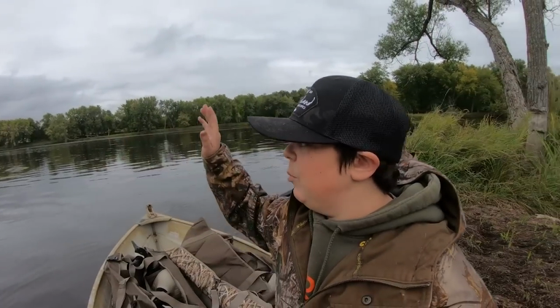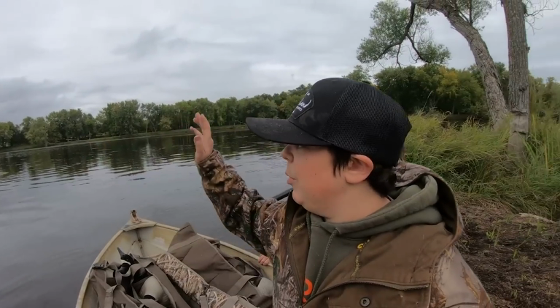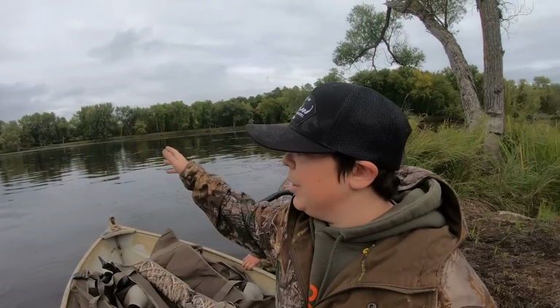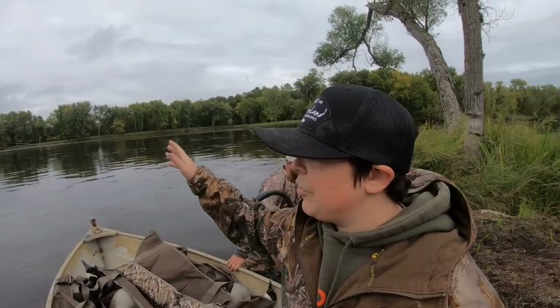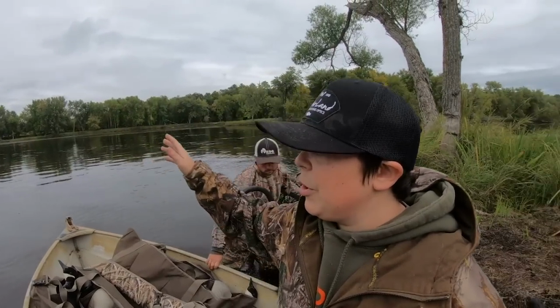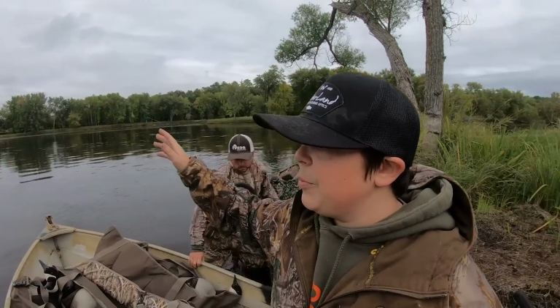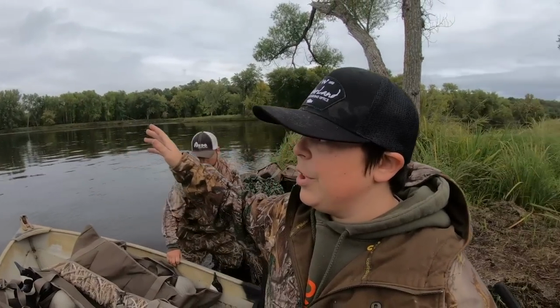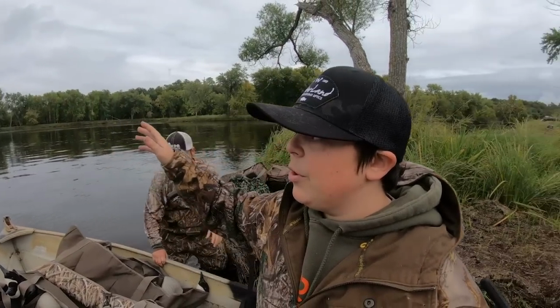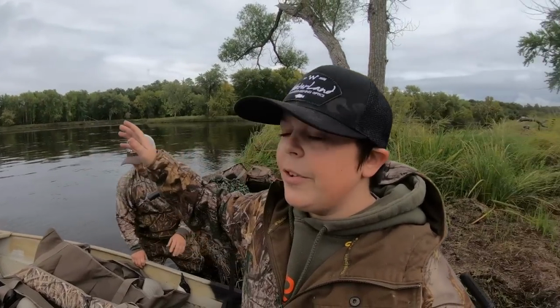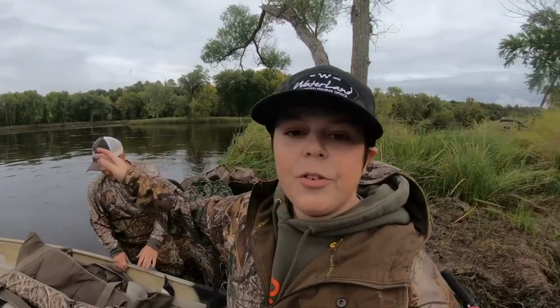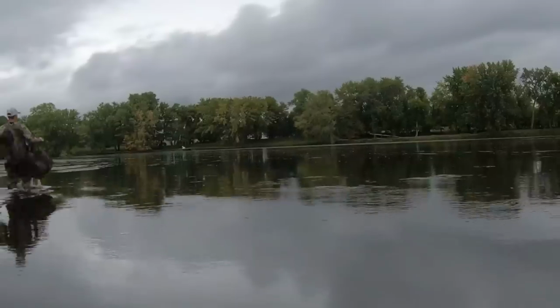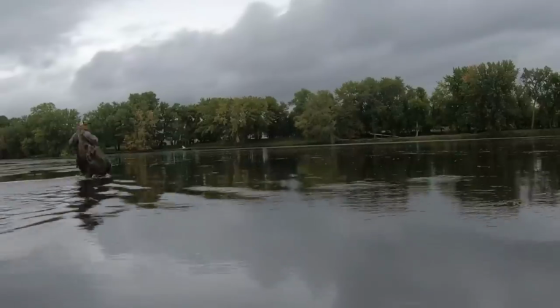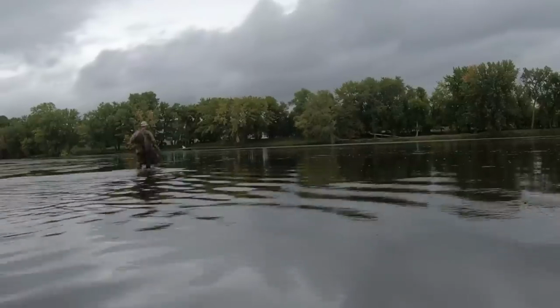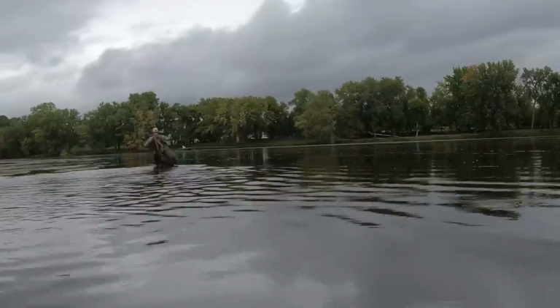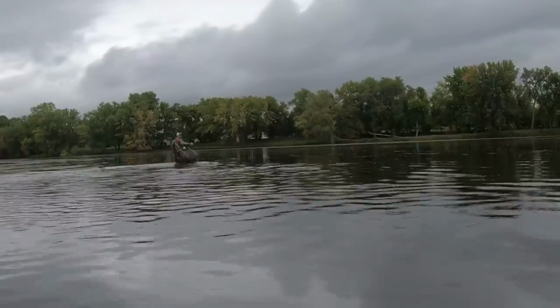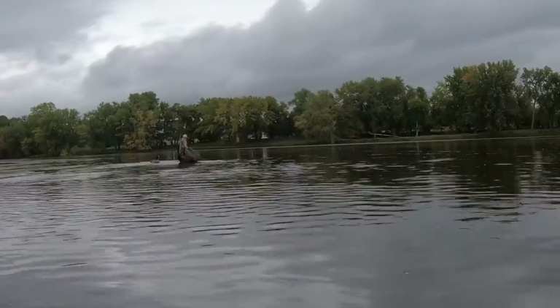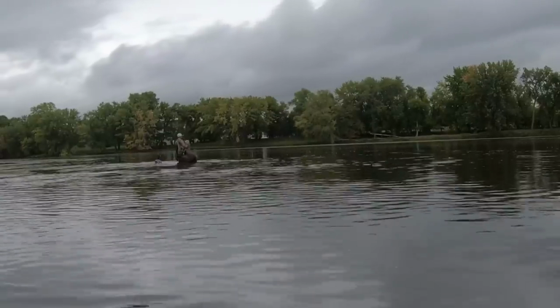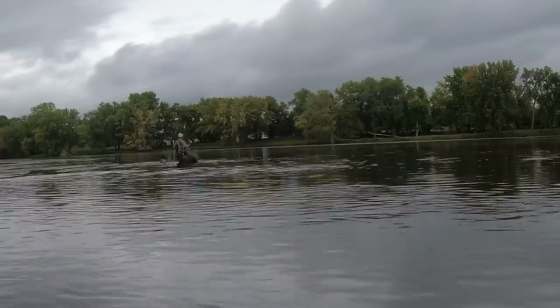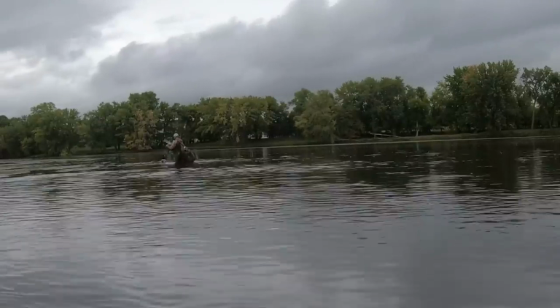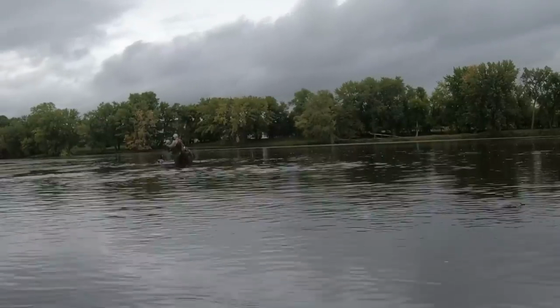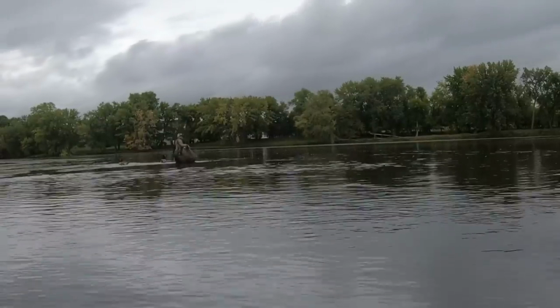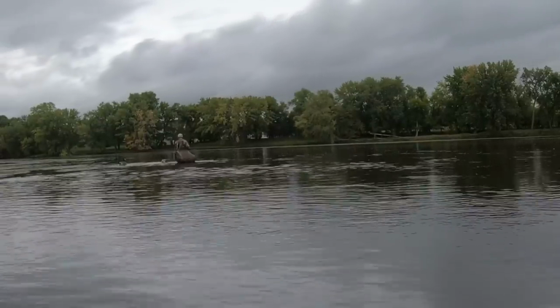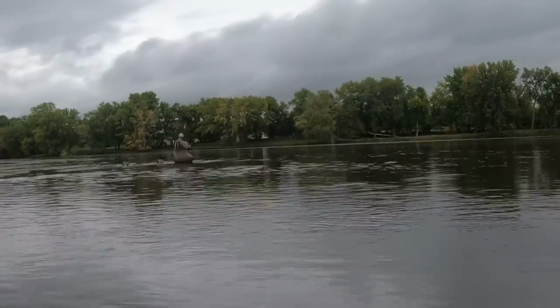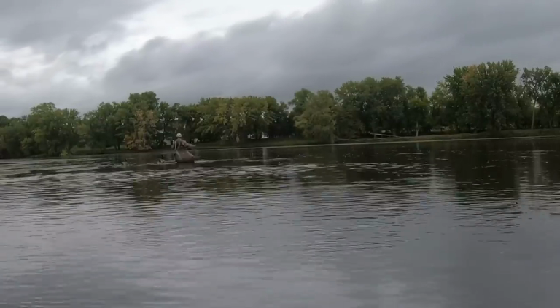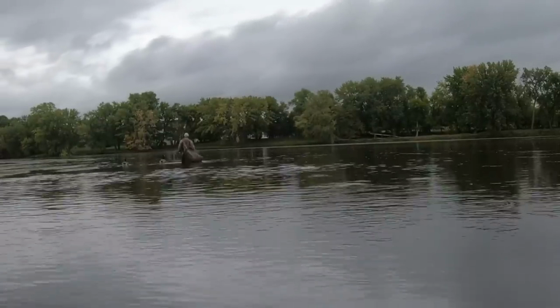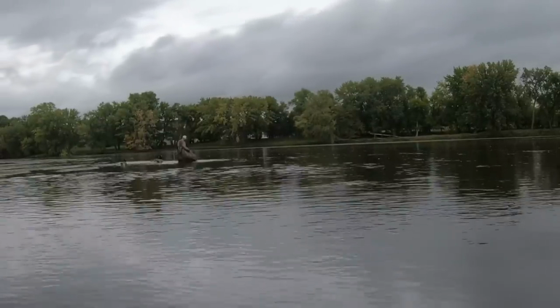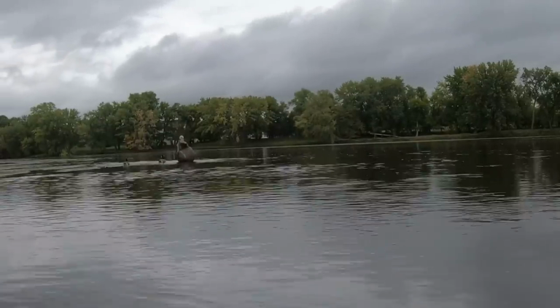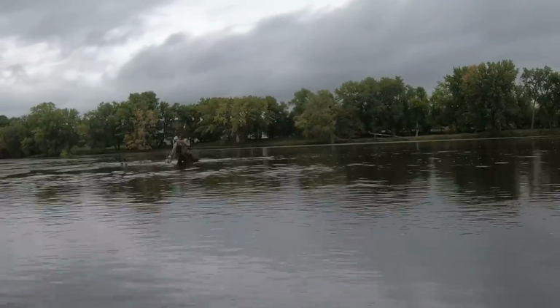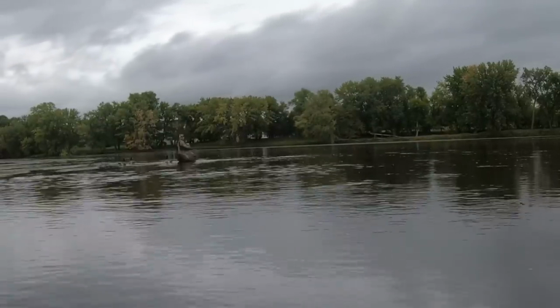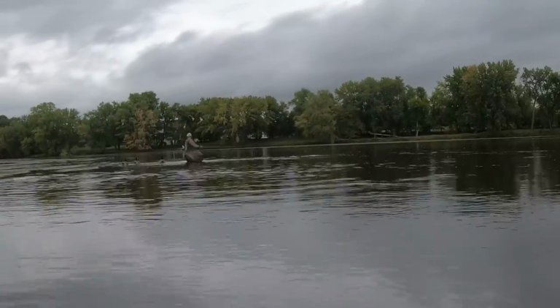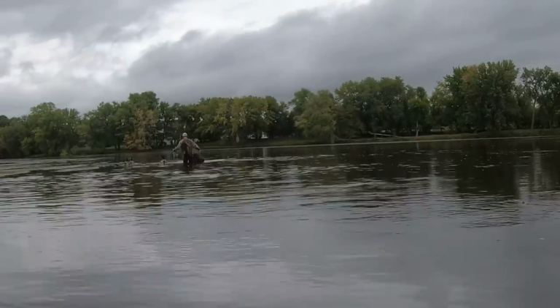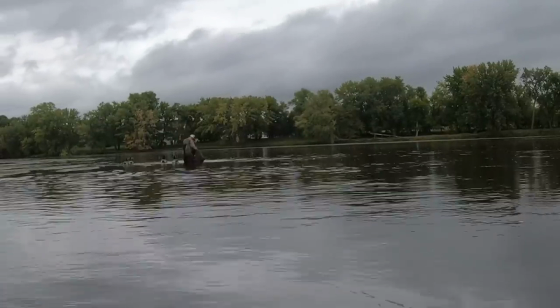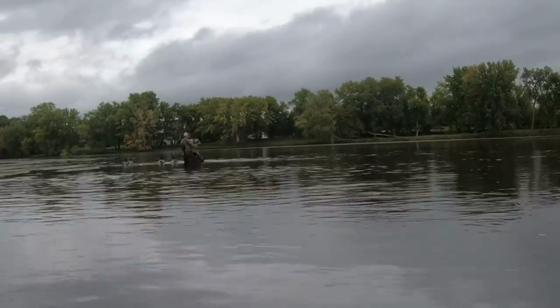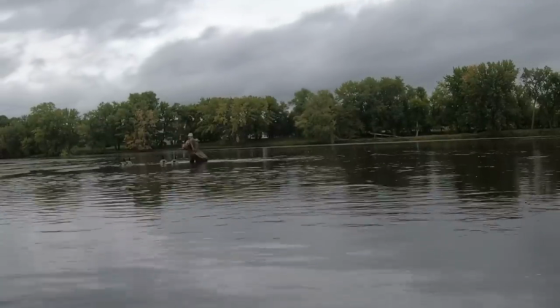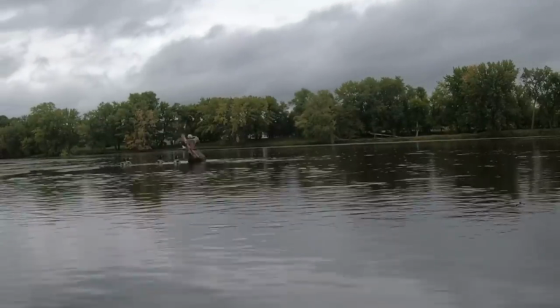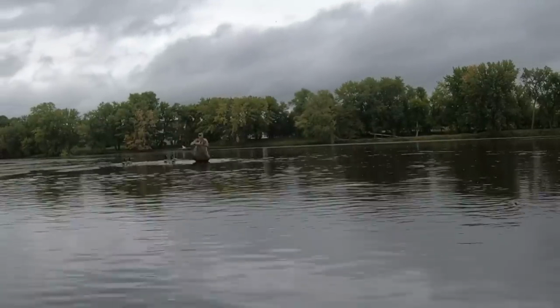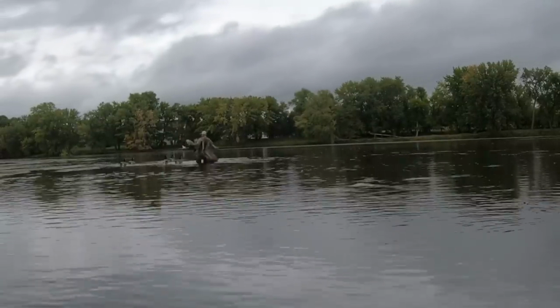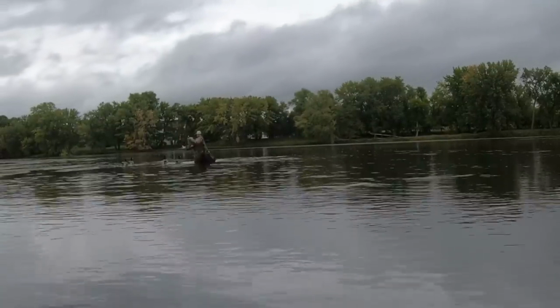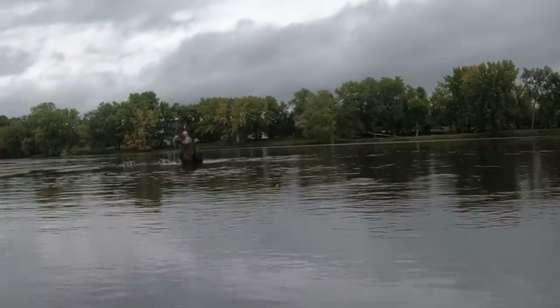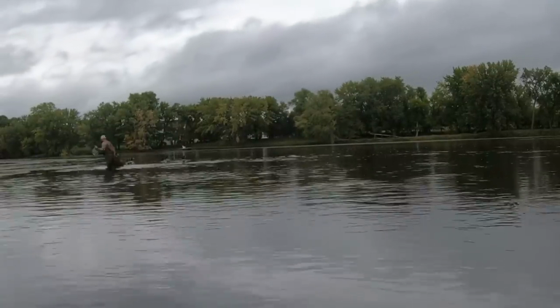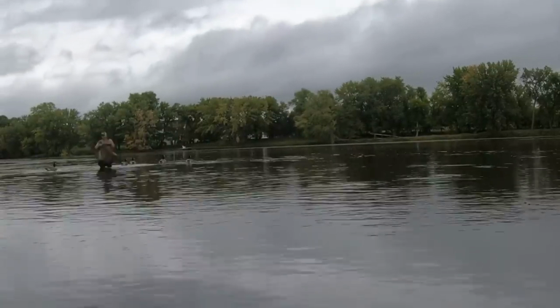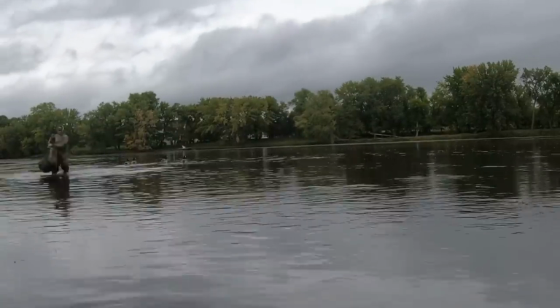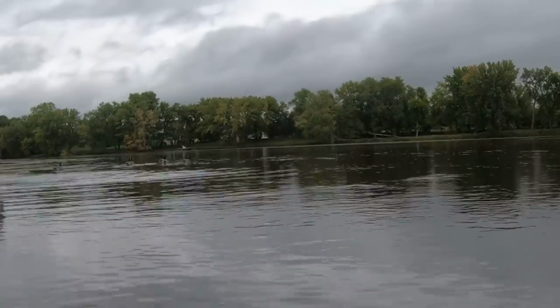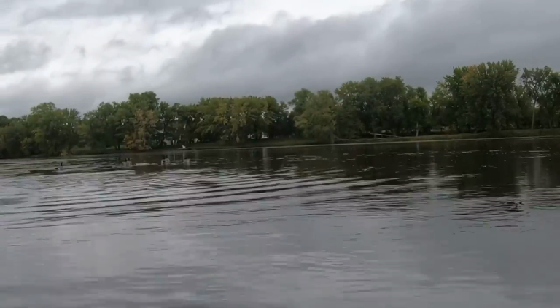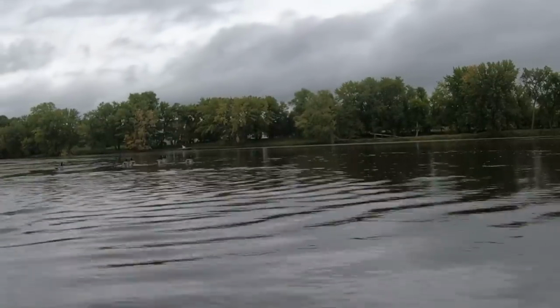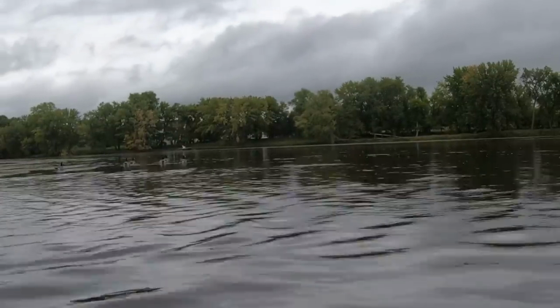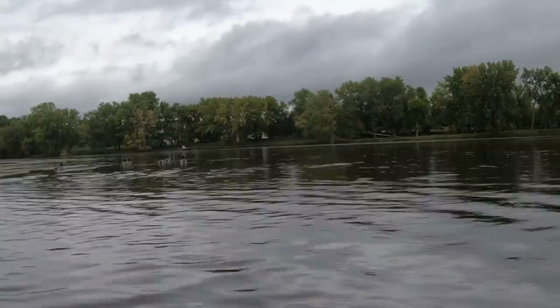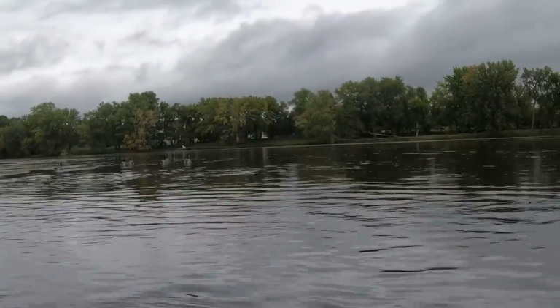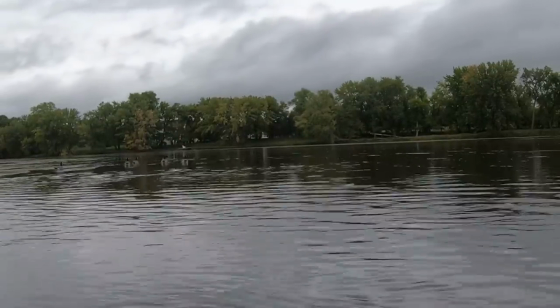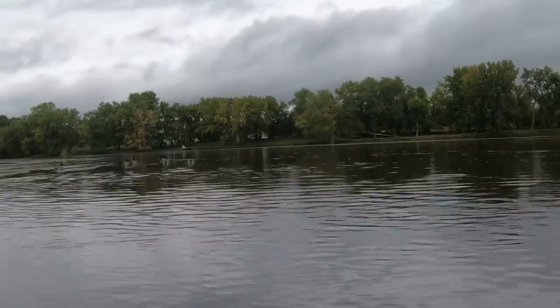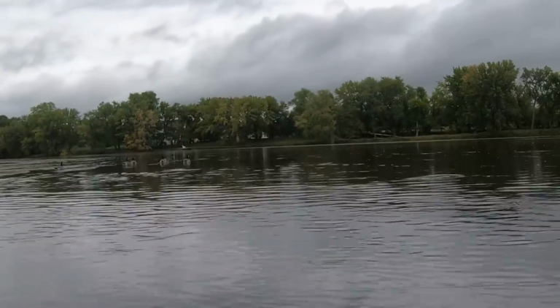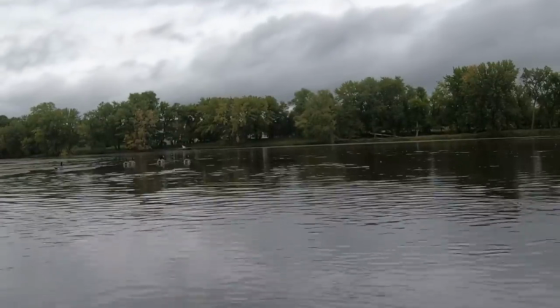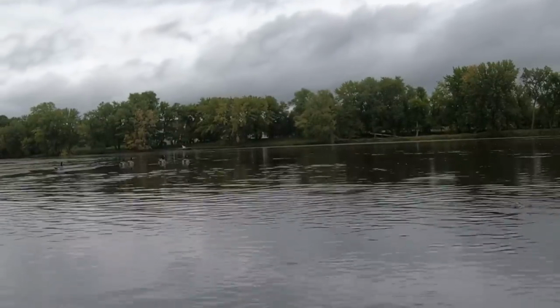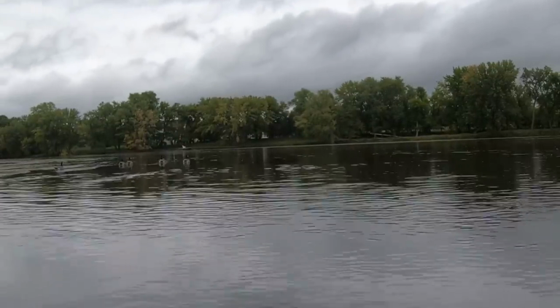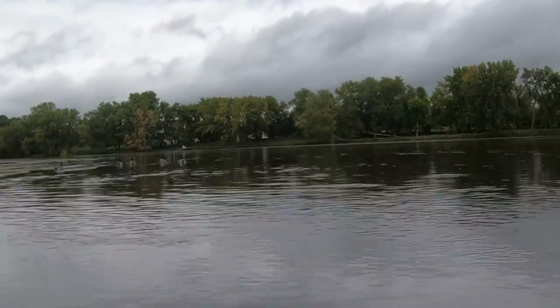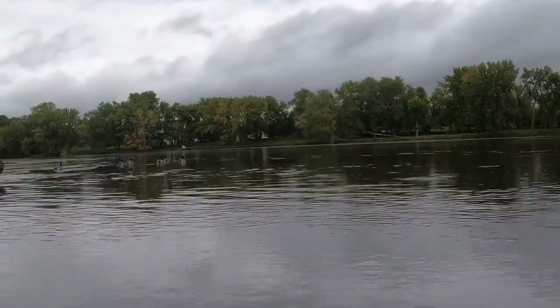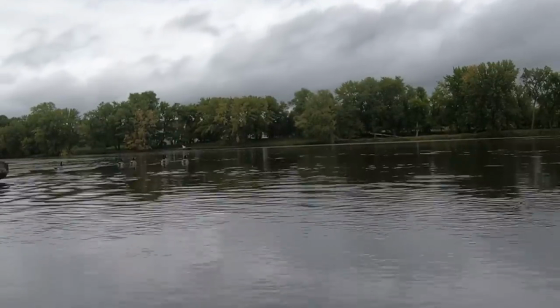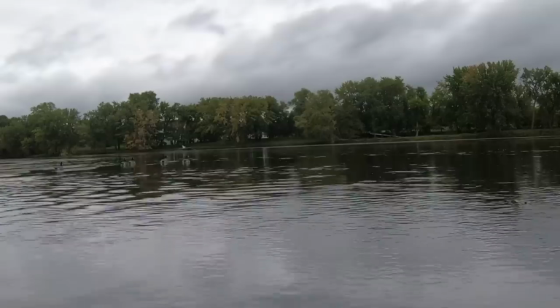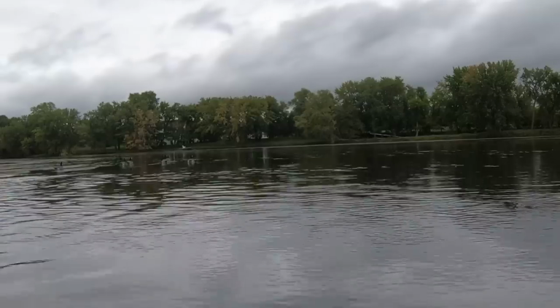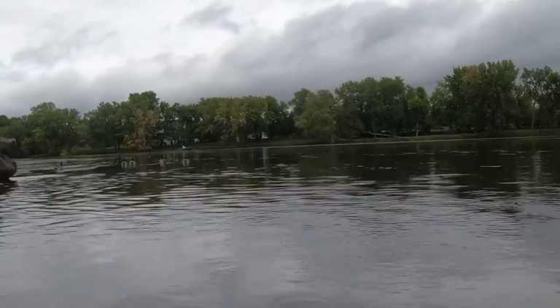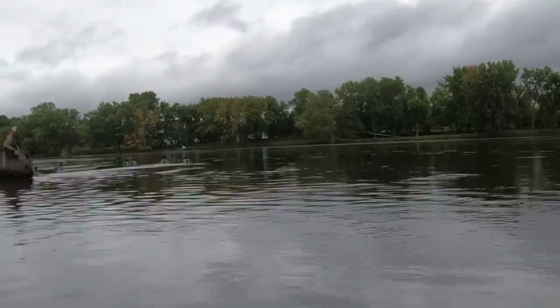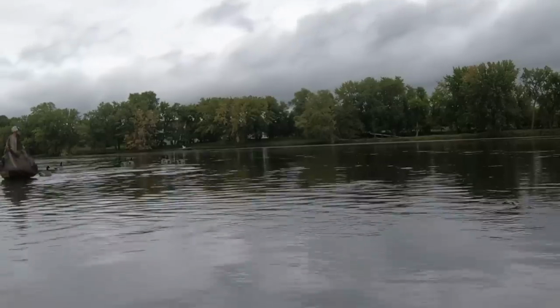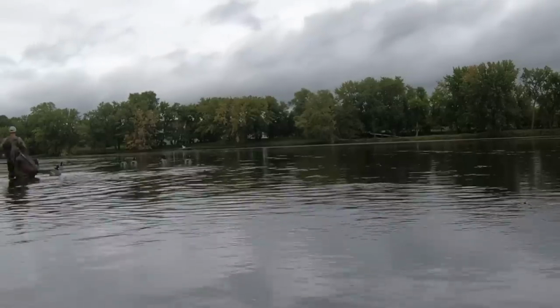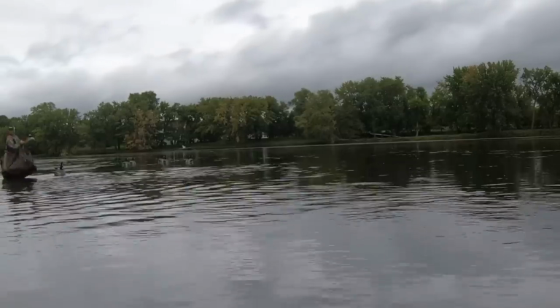We're going to set up decoys, set up some cameras and stuff. We only got like an hour, so we're more so out here just testing out the boat.